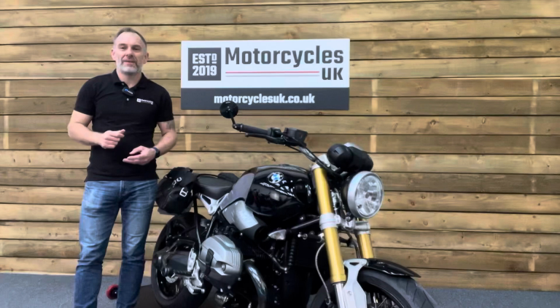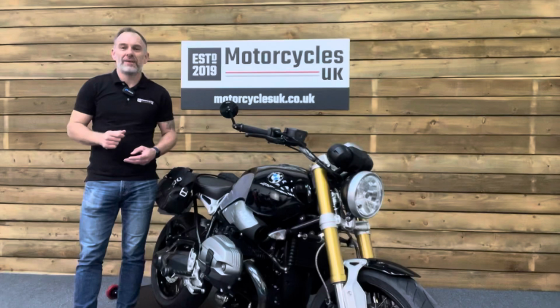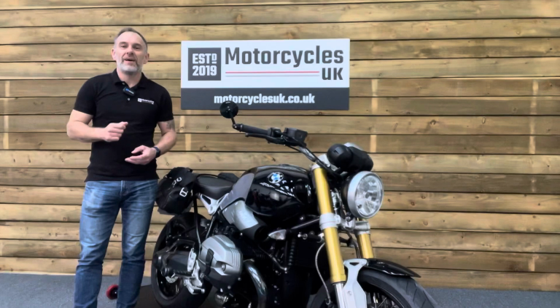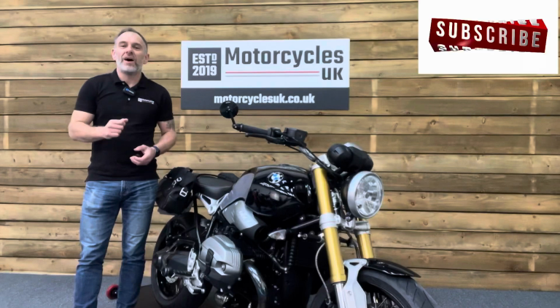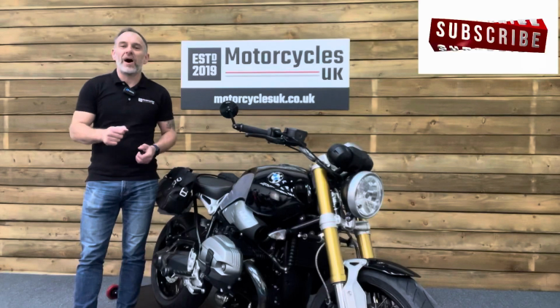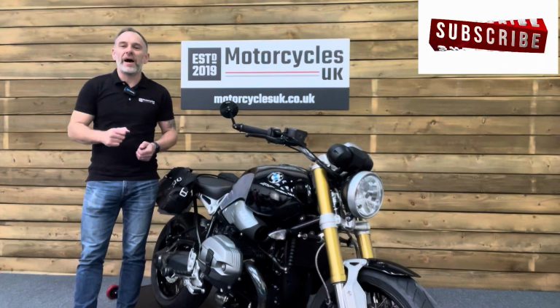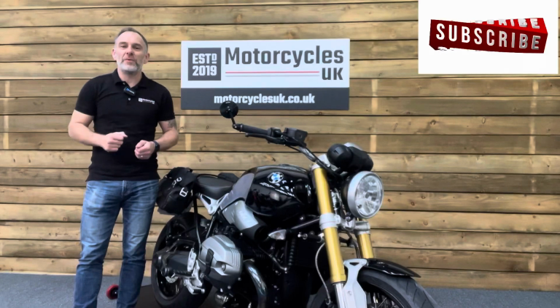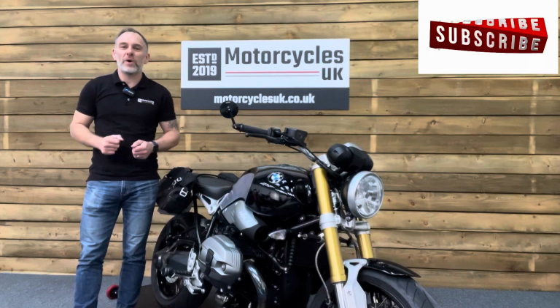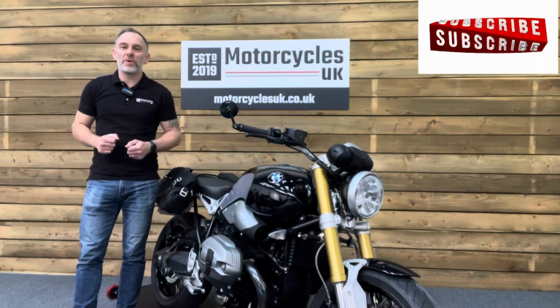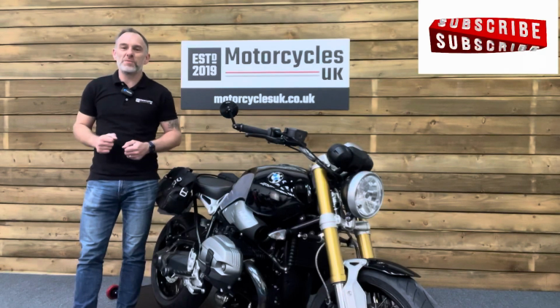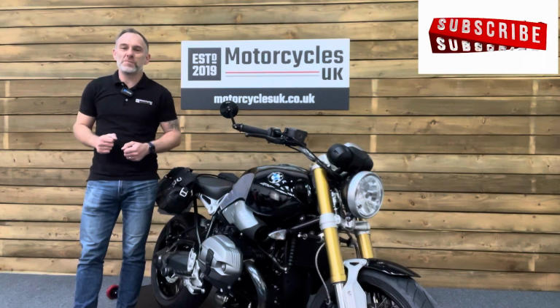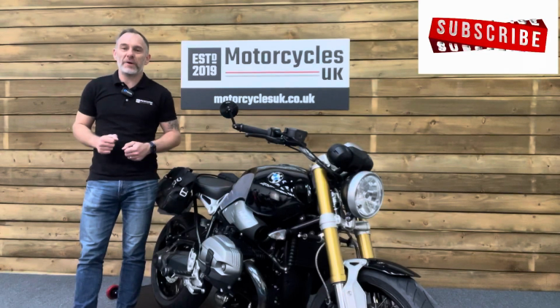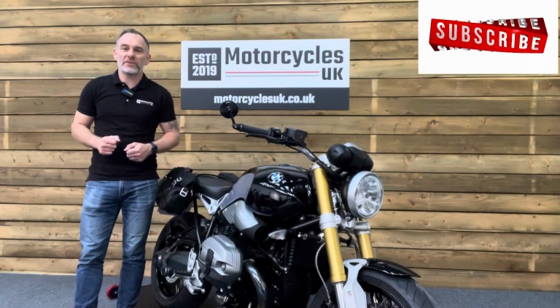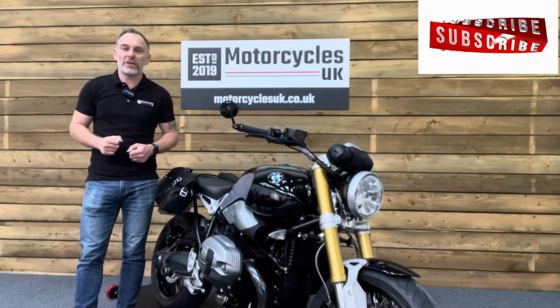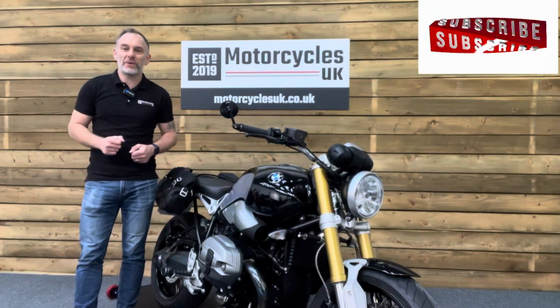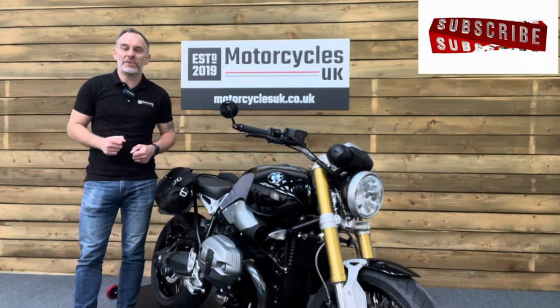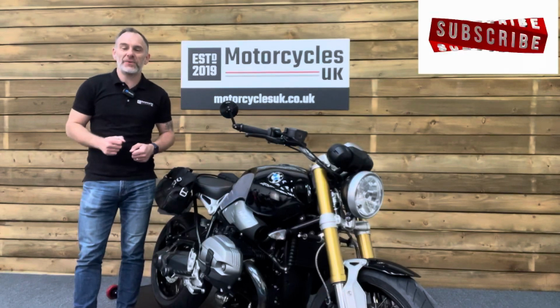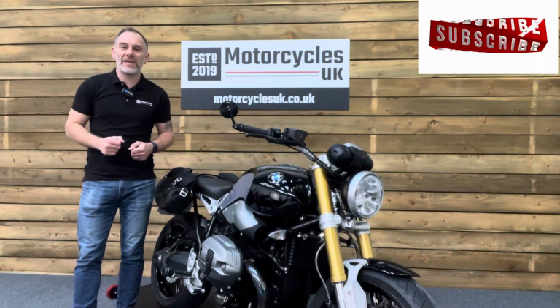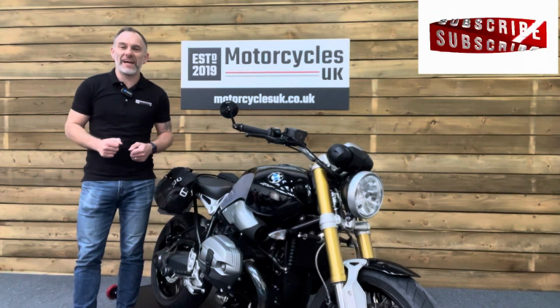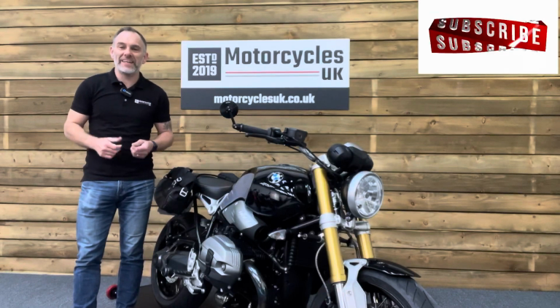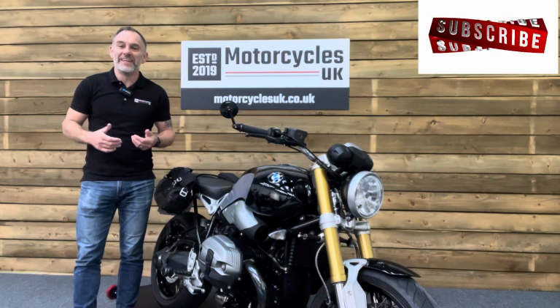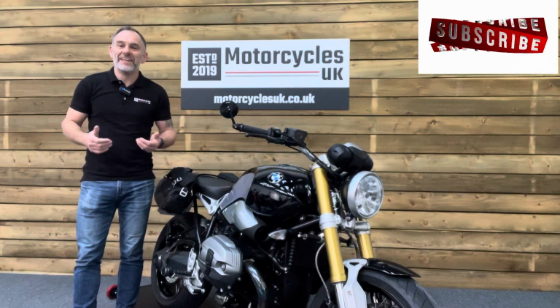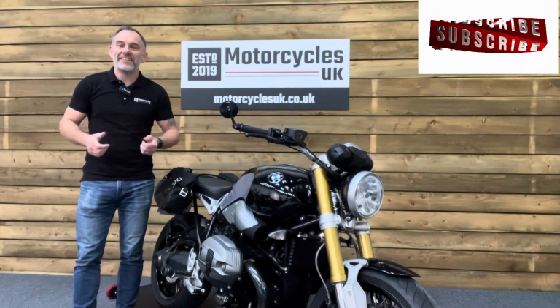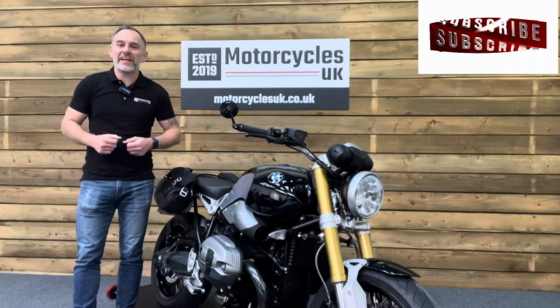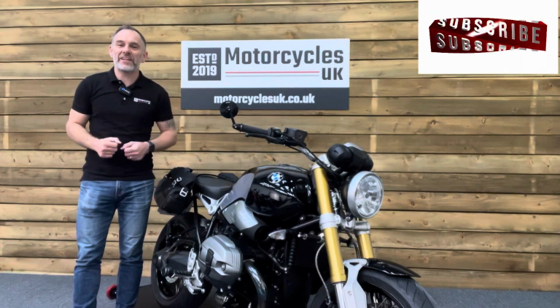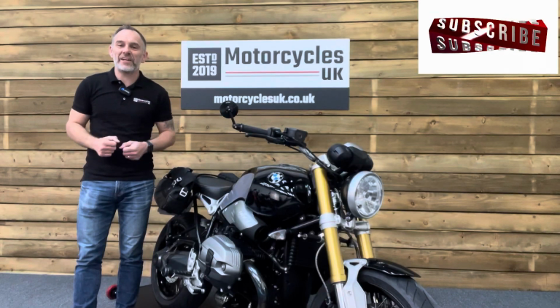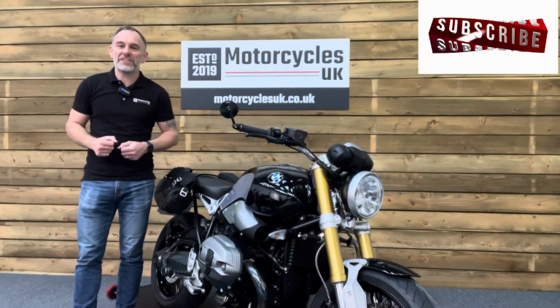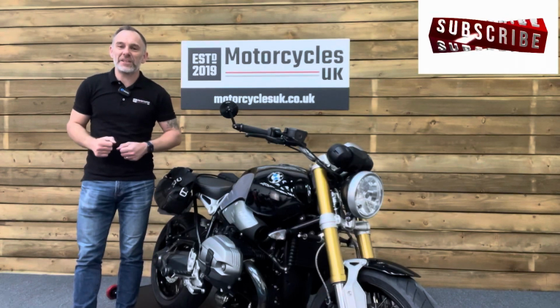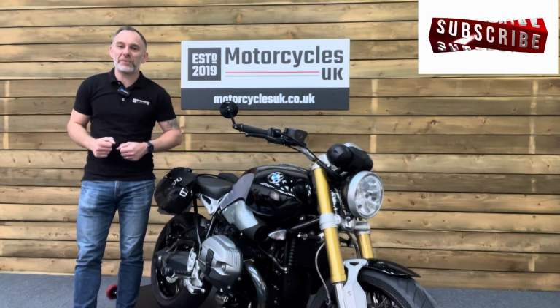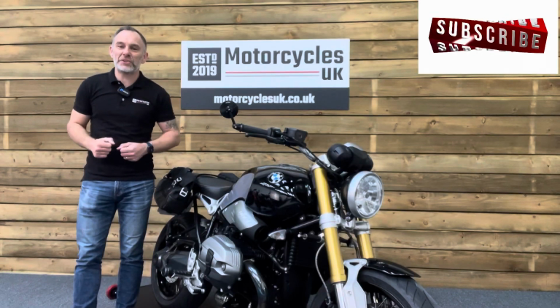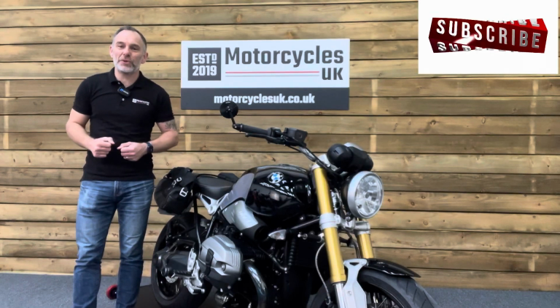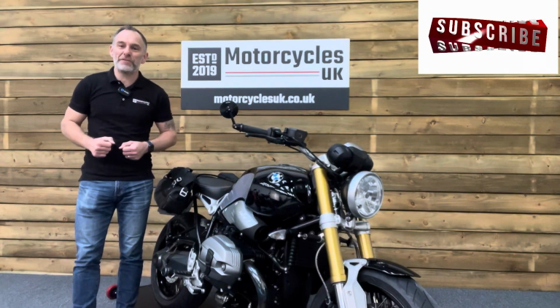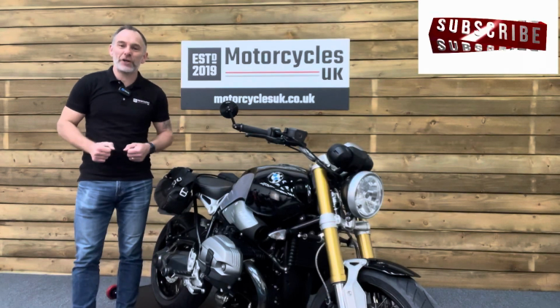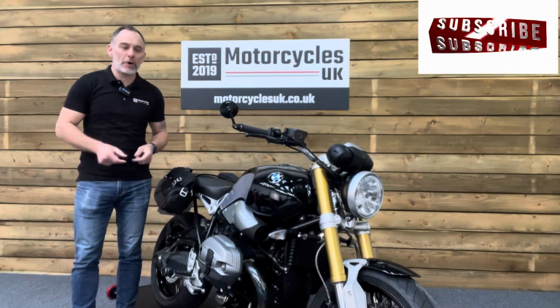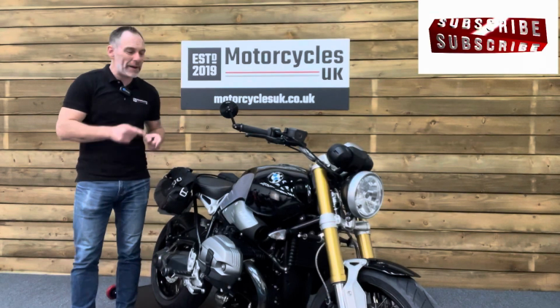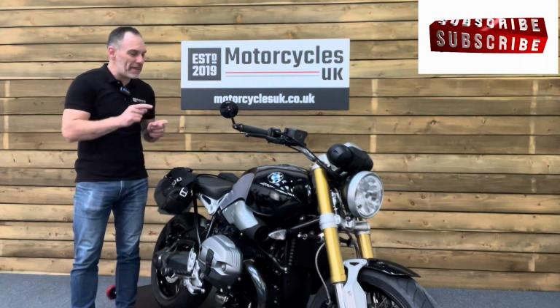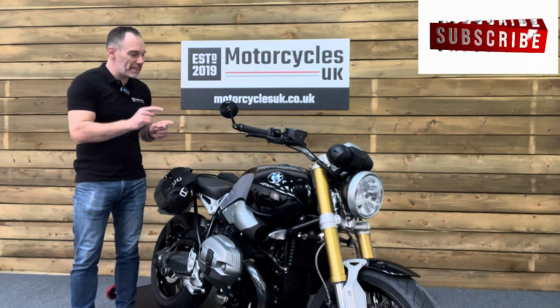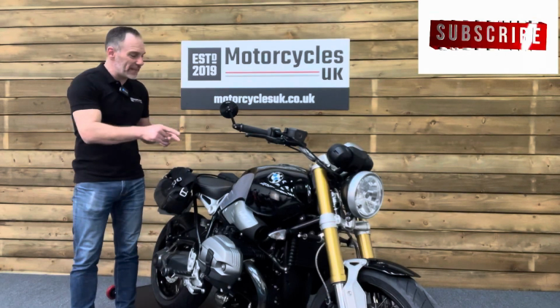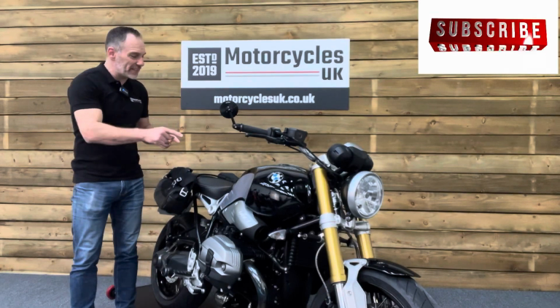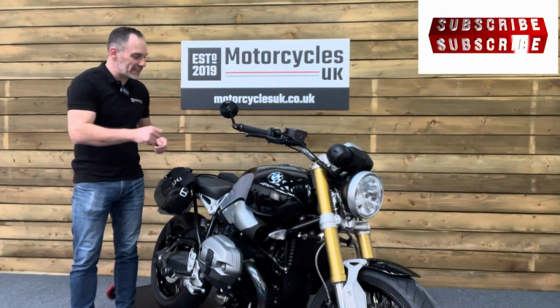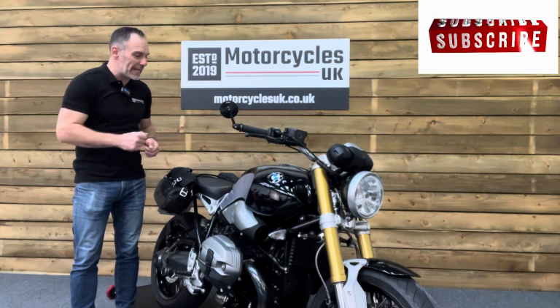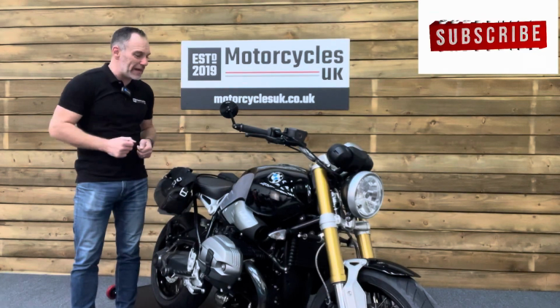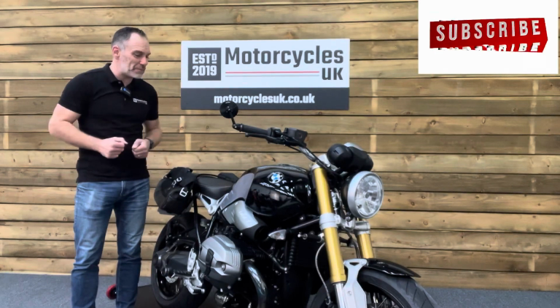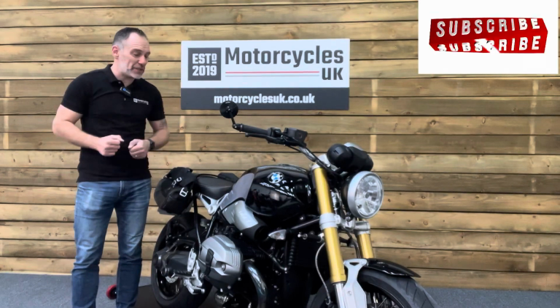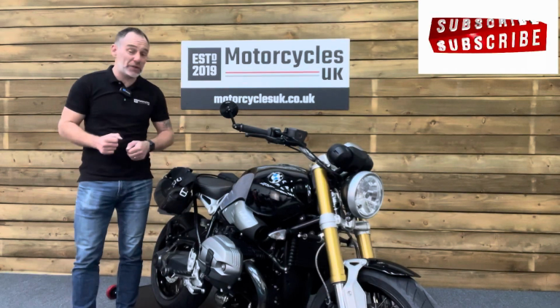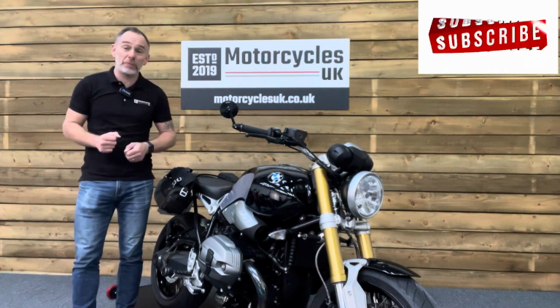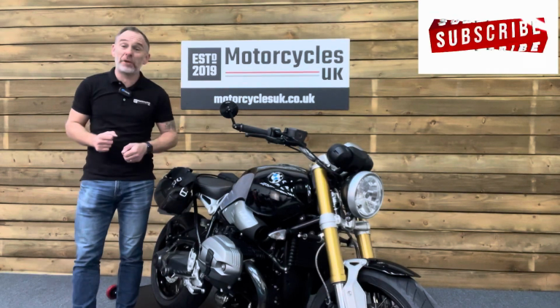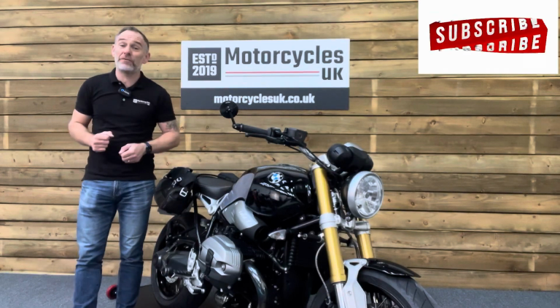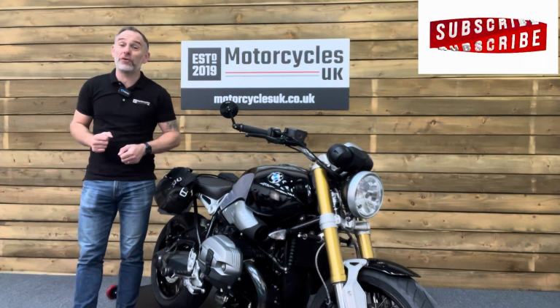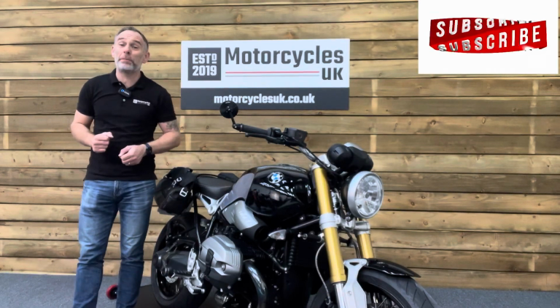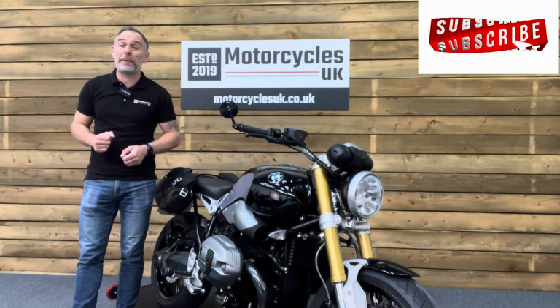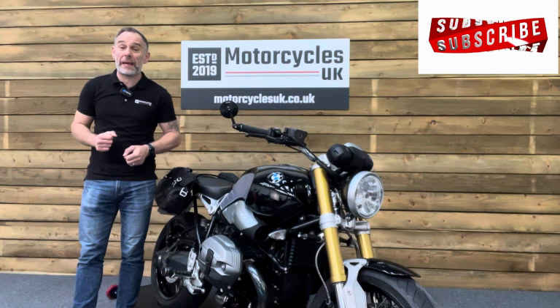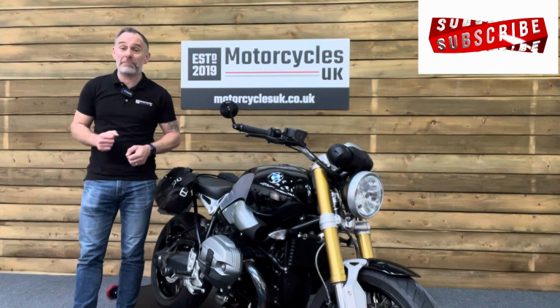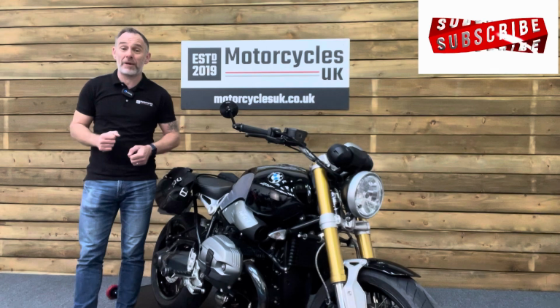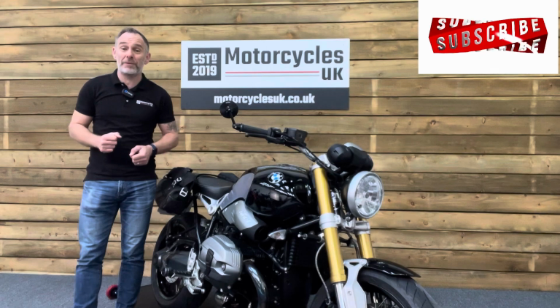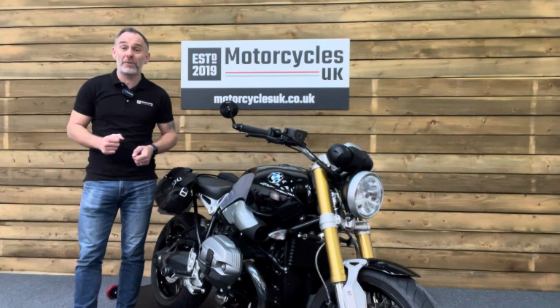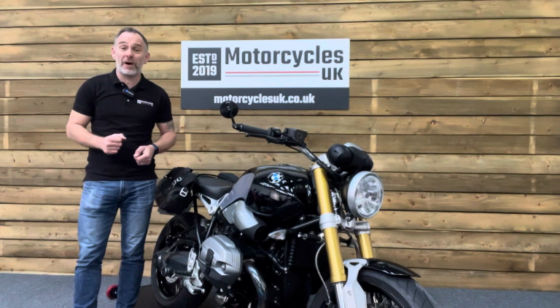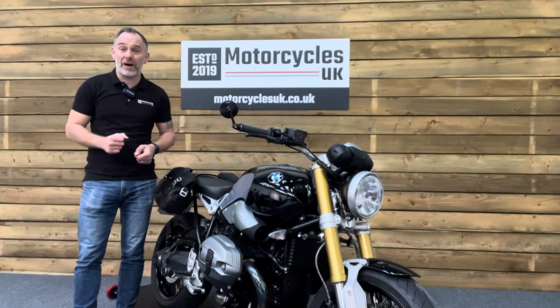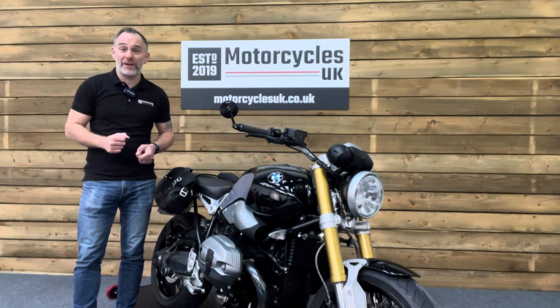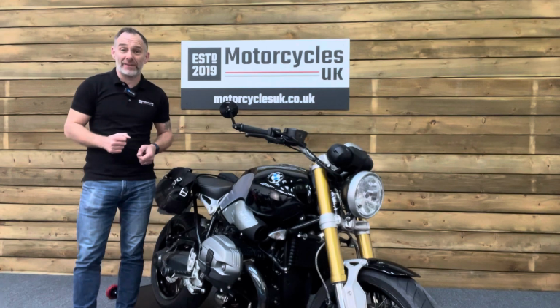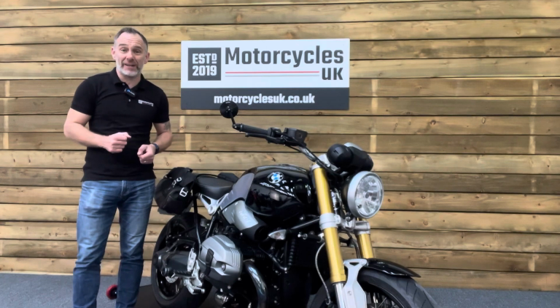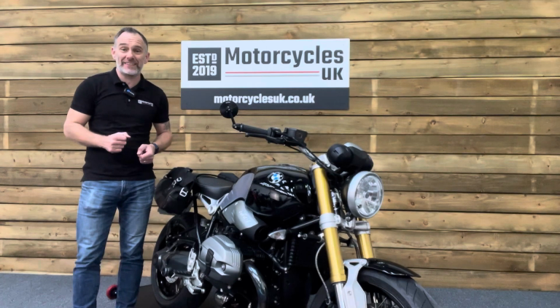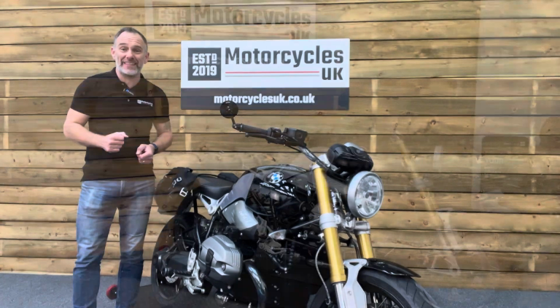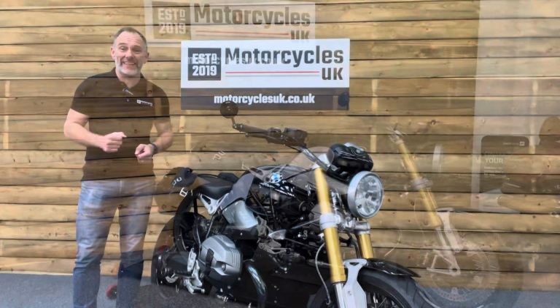Hi and welcome to Motorcycles UK. Today I'd like to share a short video about this absolutely beautiful BMW R9T.